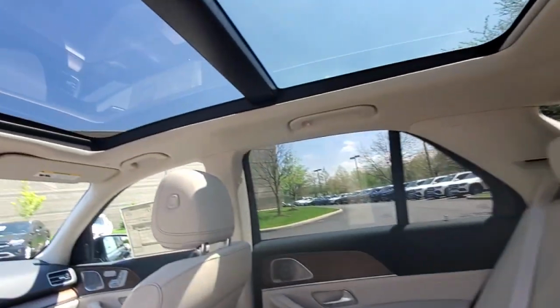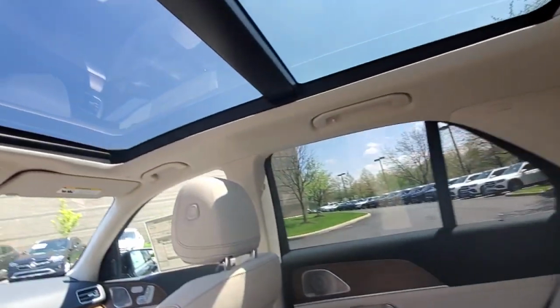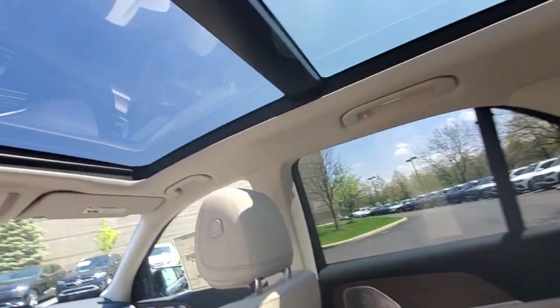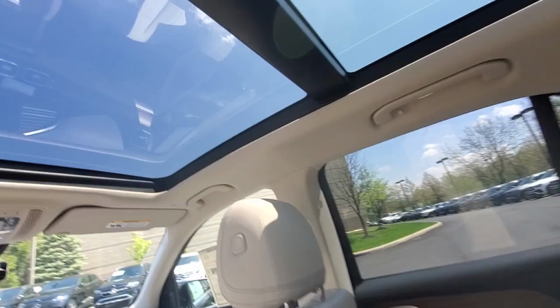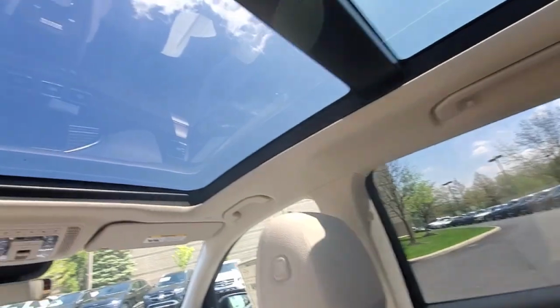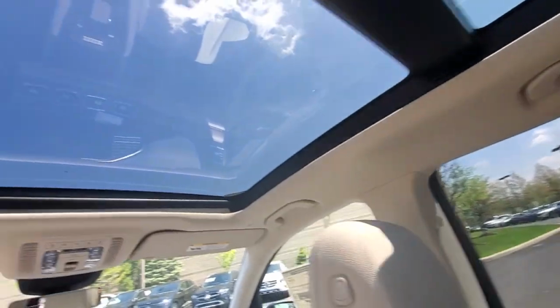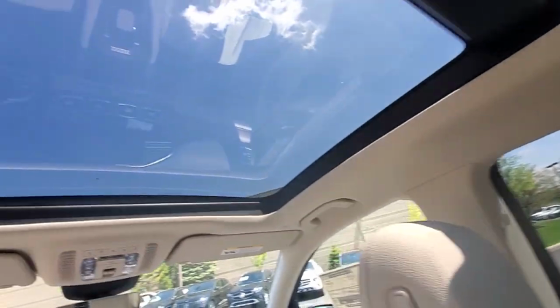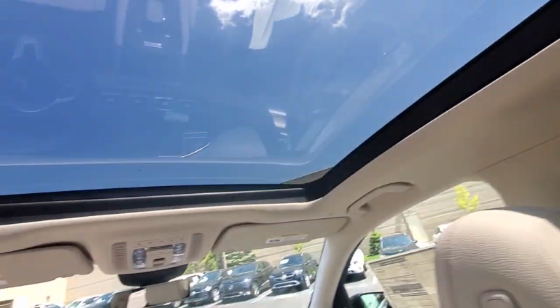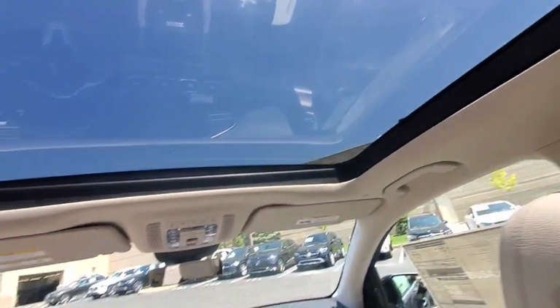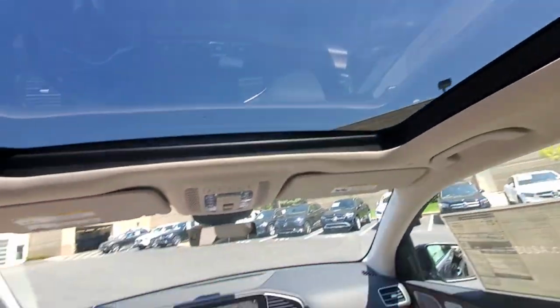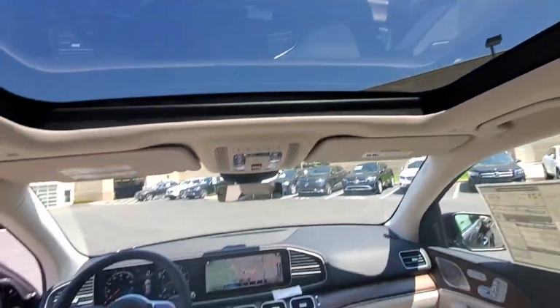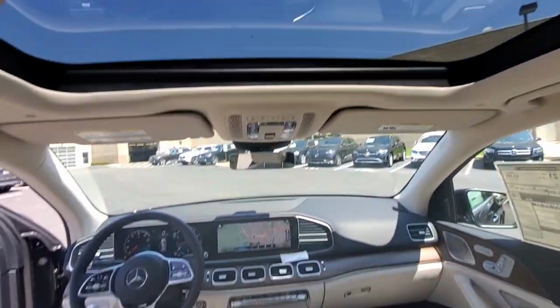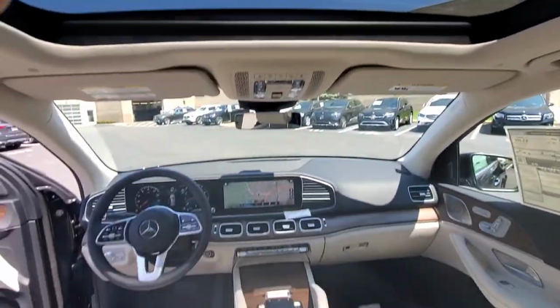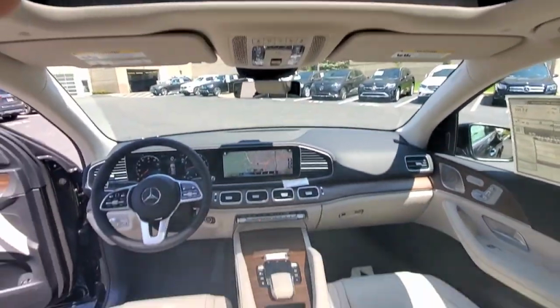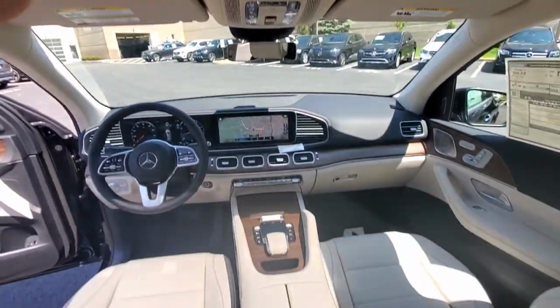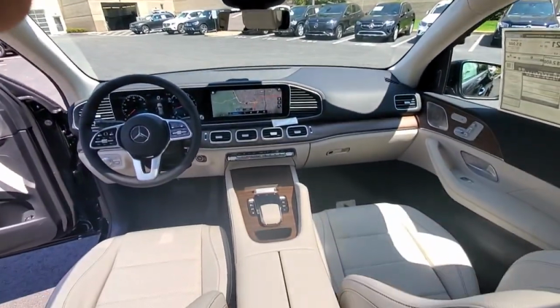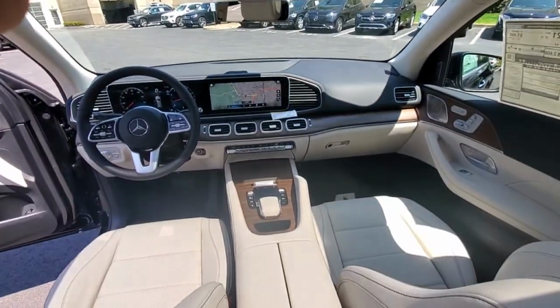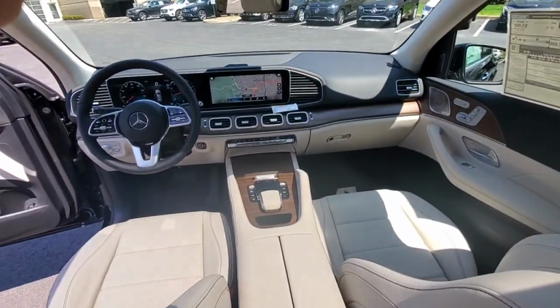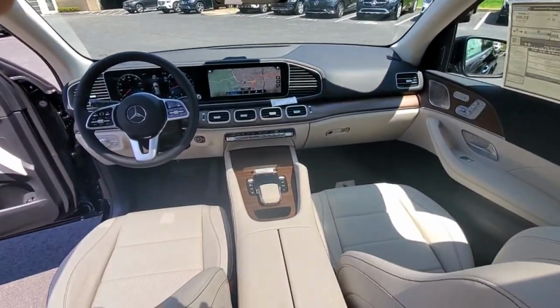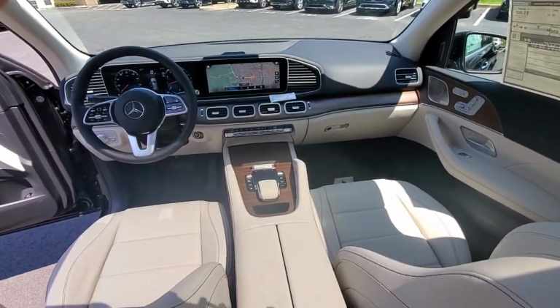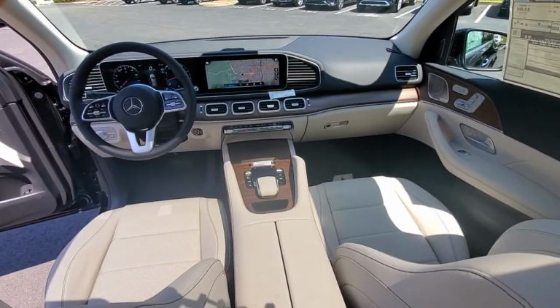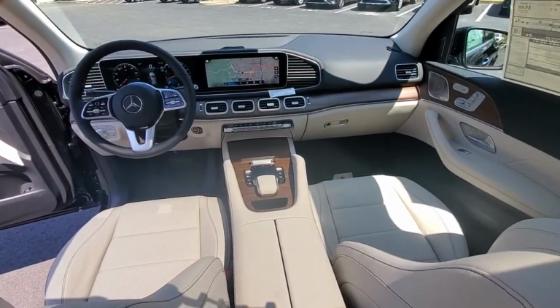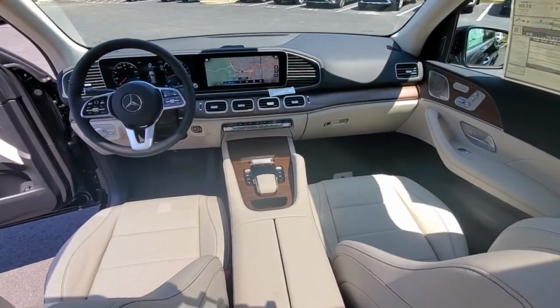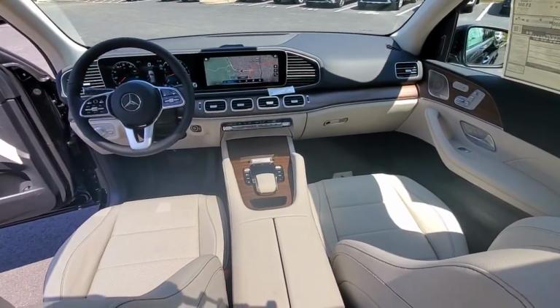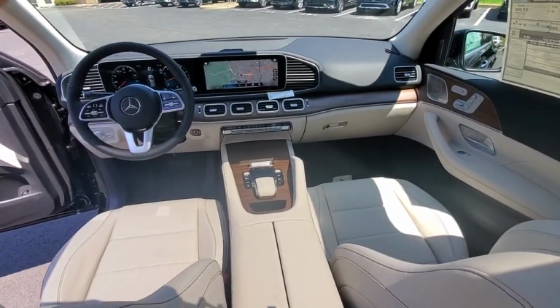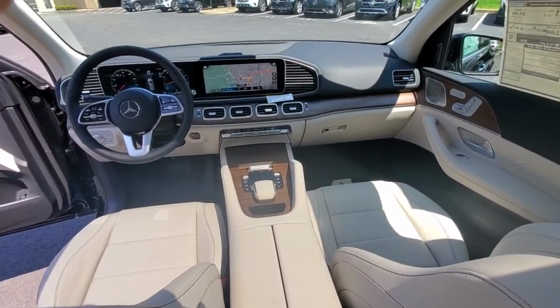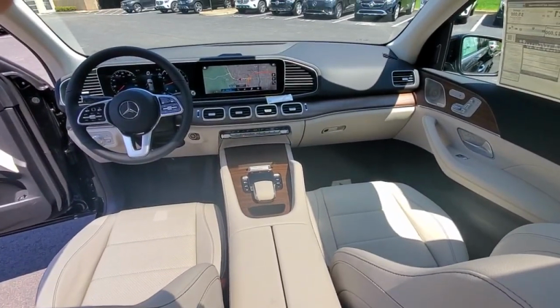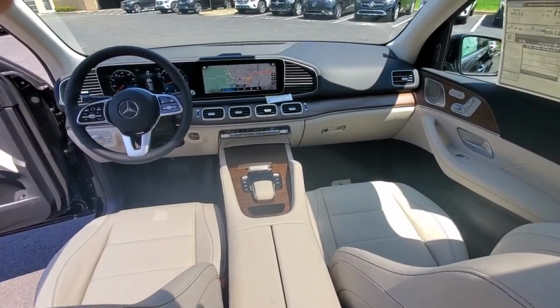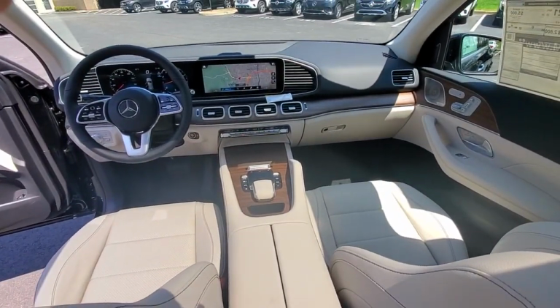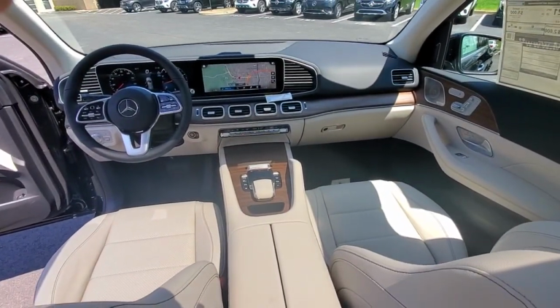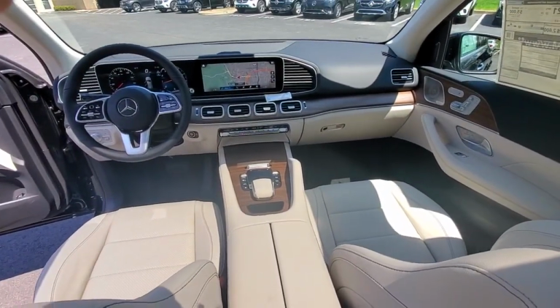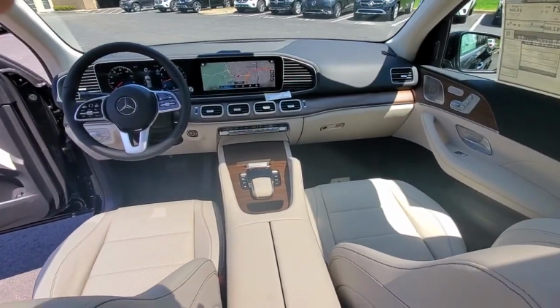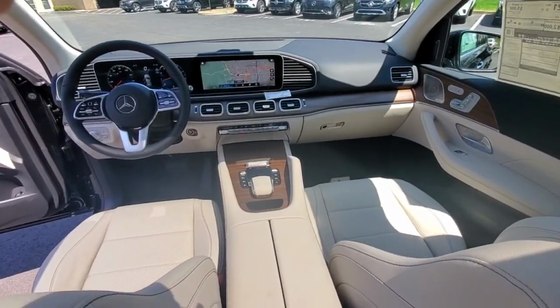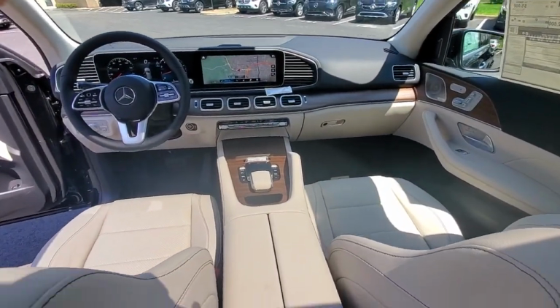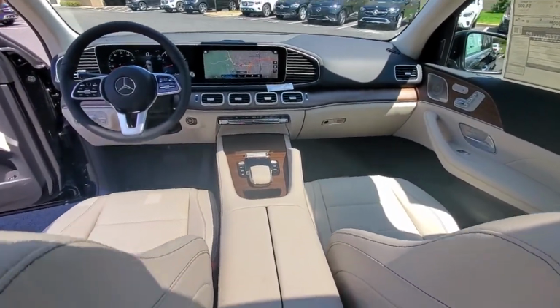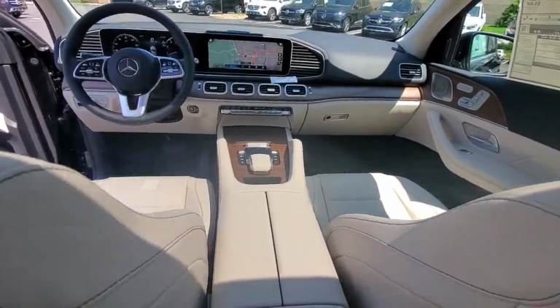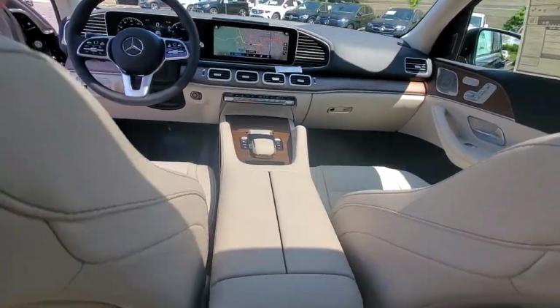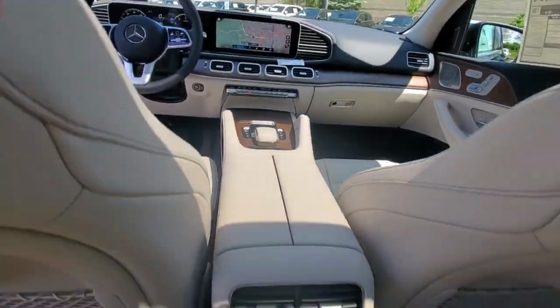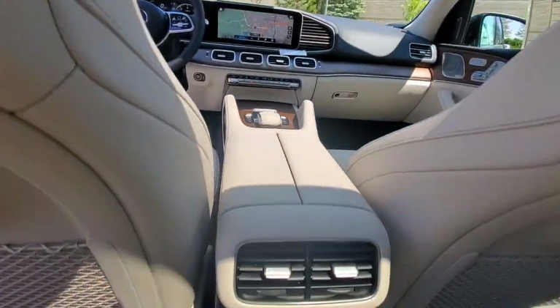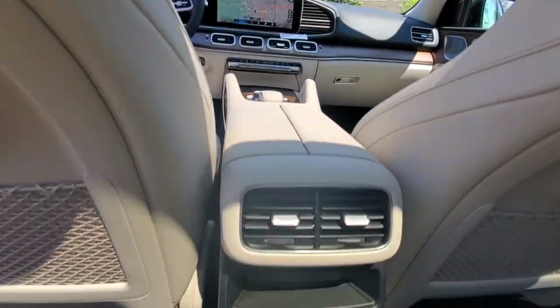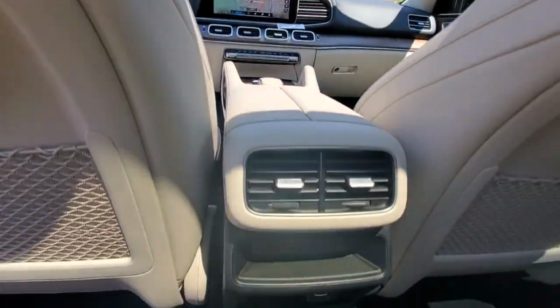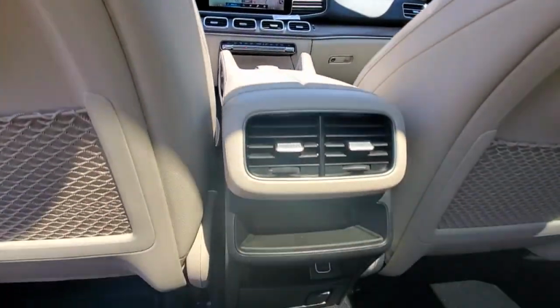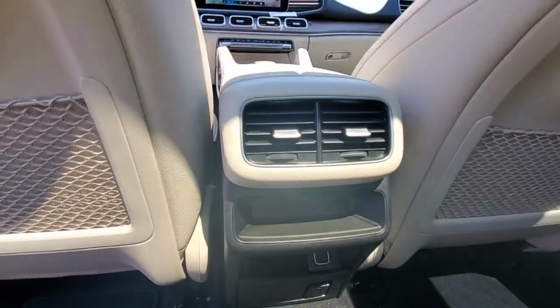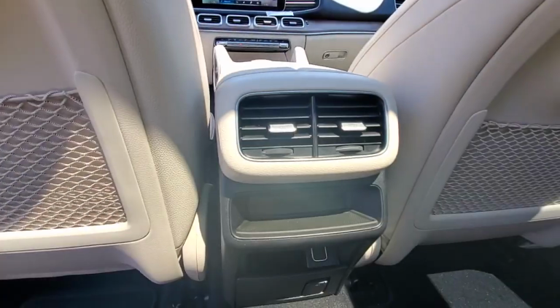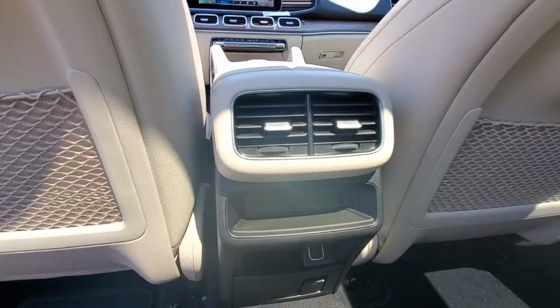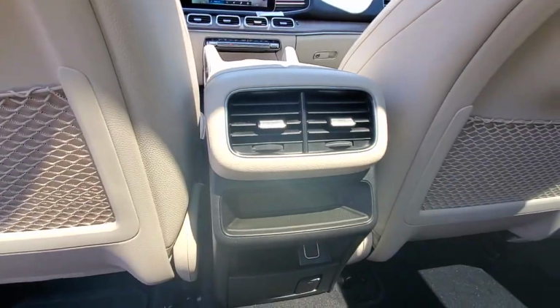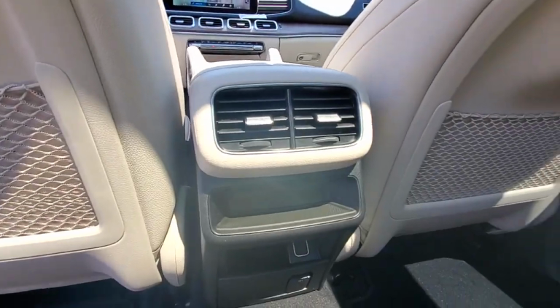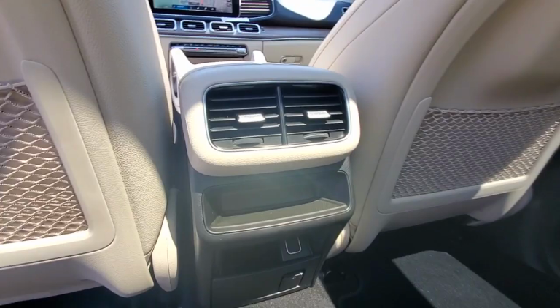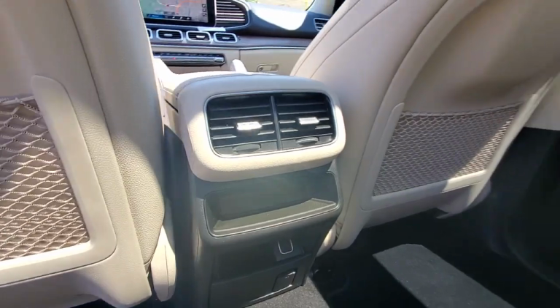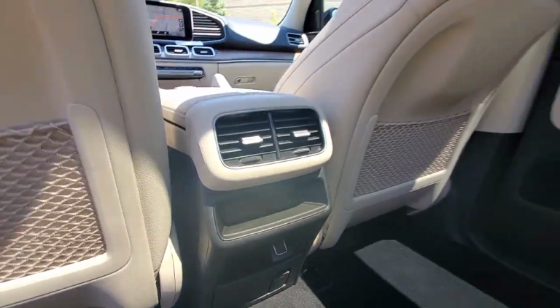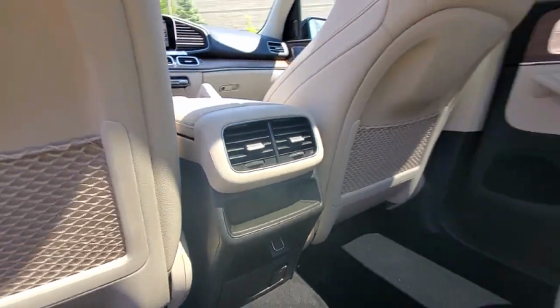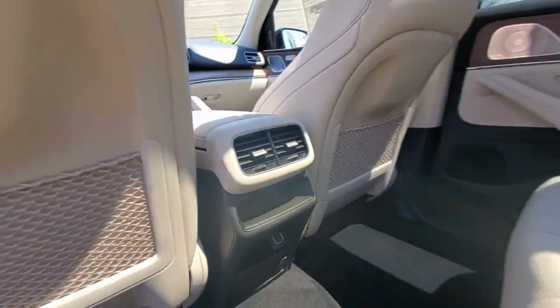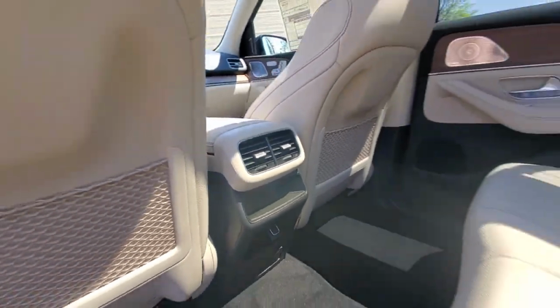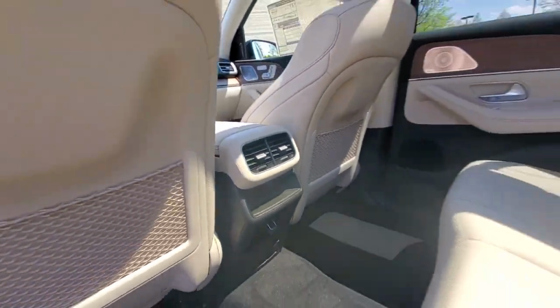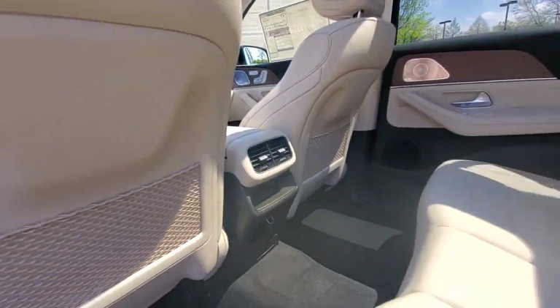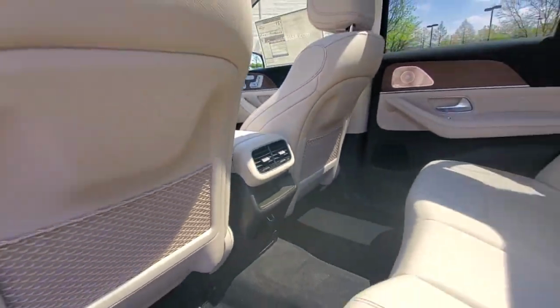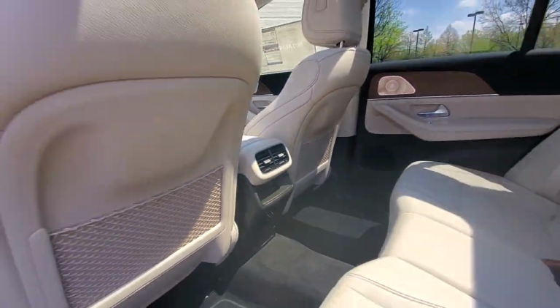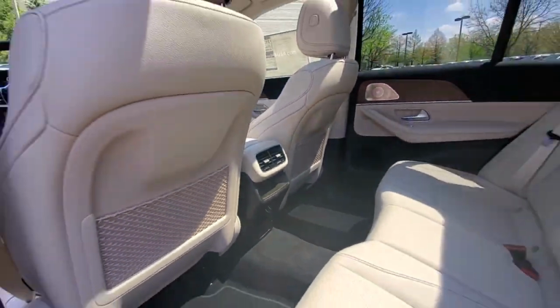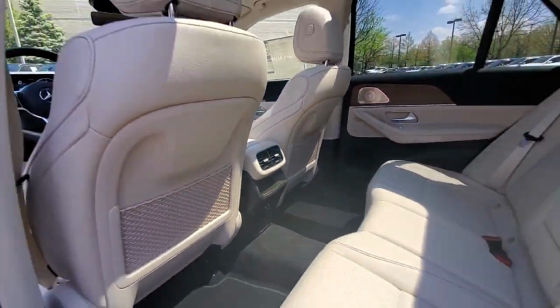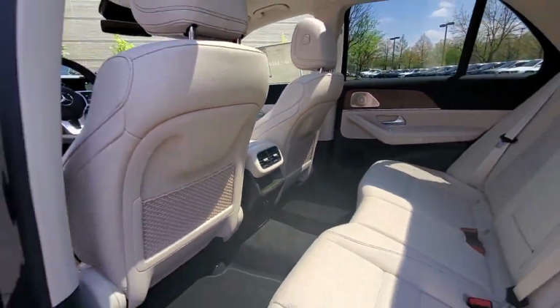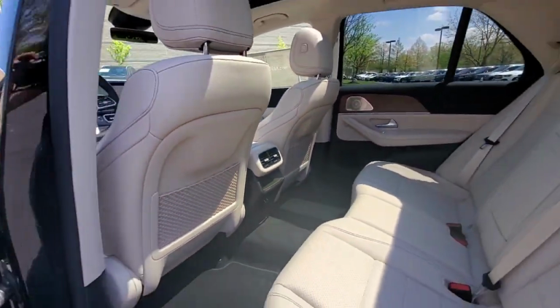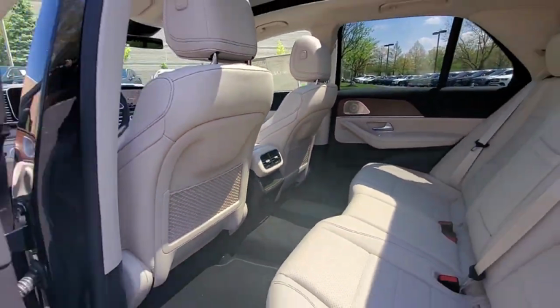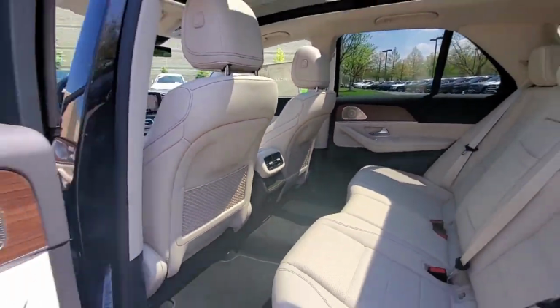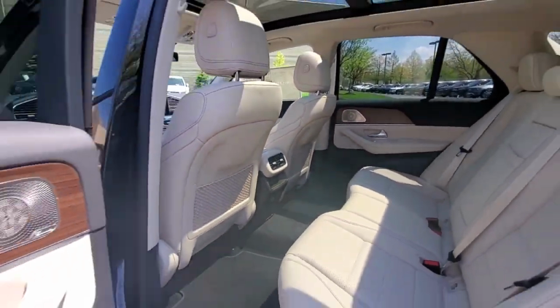Additional highlighted options include: Moonroof, Woodgrain Interior Trim, Premium Sound System, Satellite Radio, Power Lift Gate, and Fog Lamps.